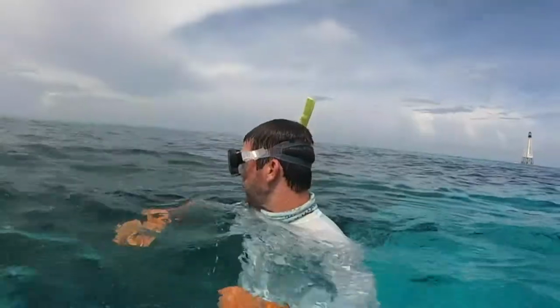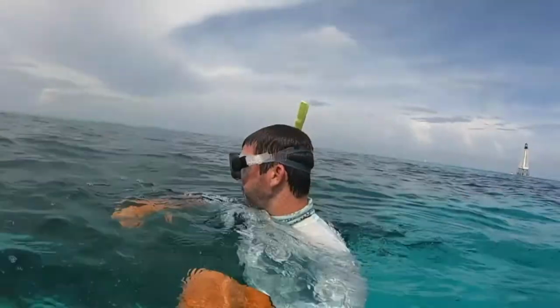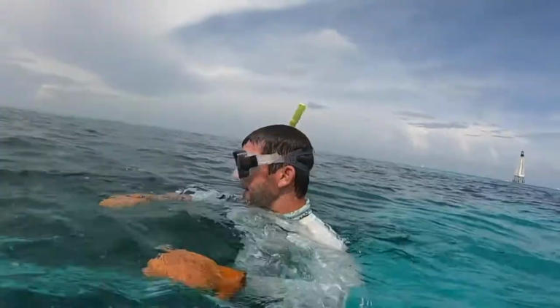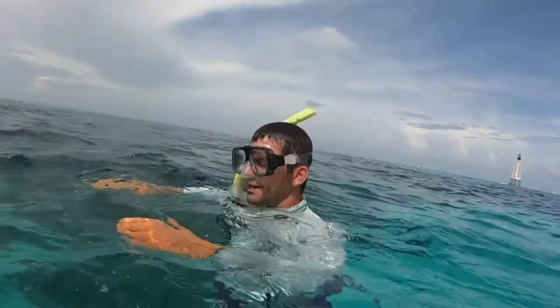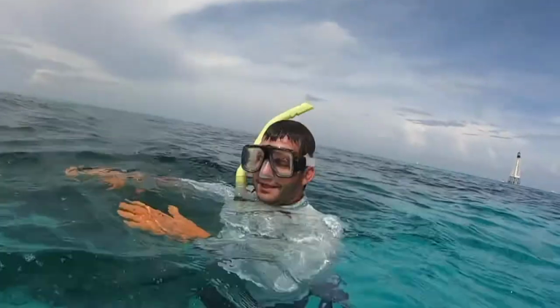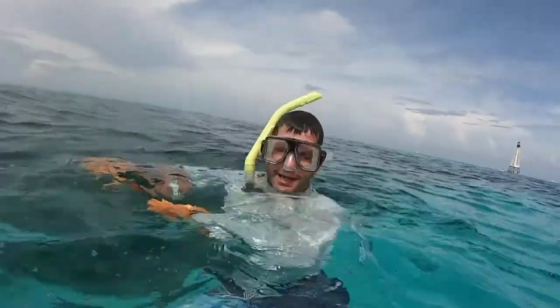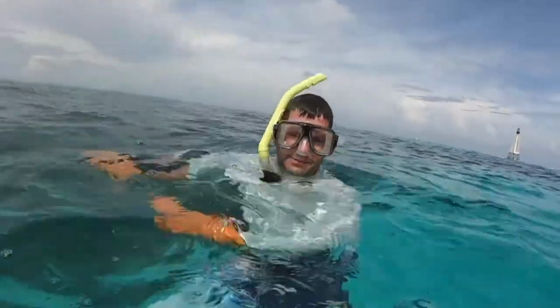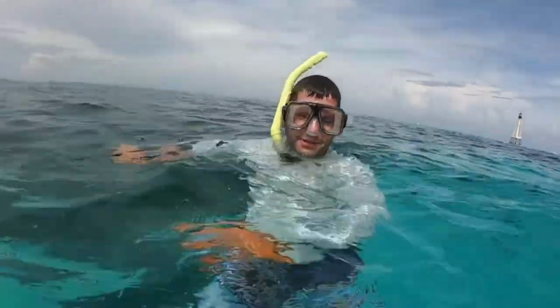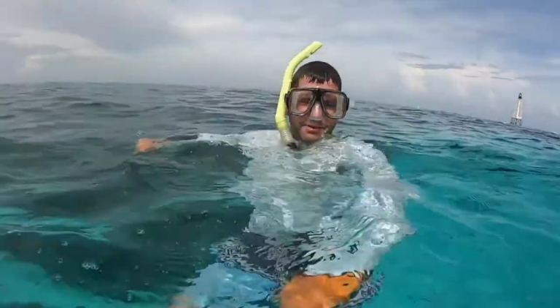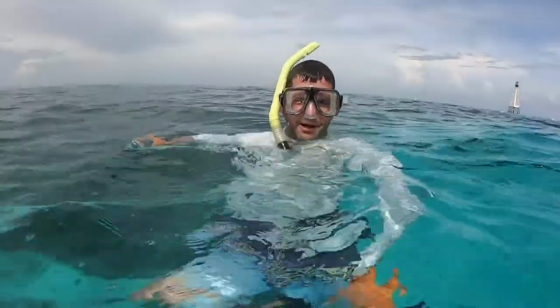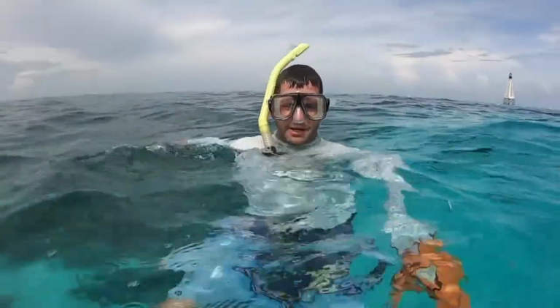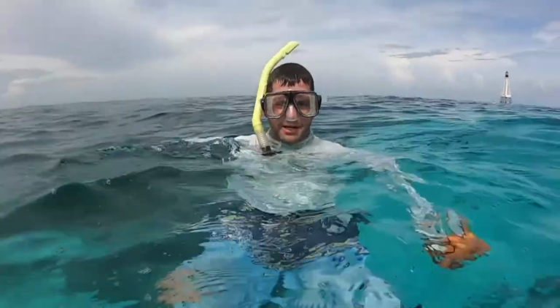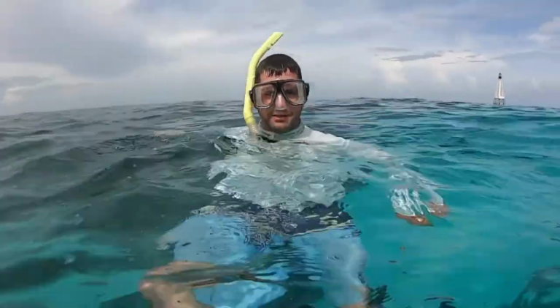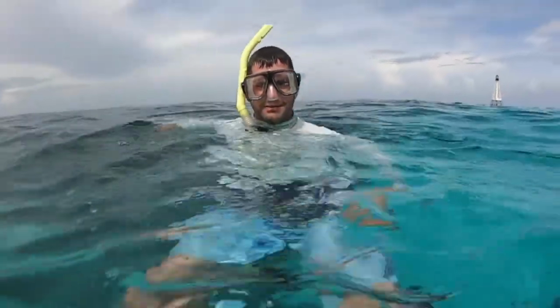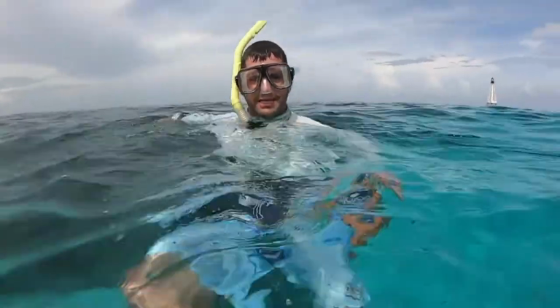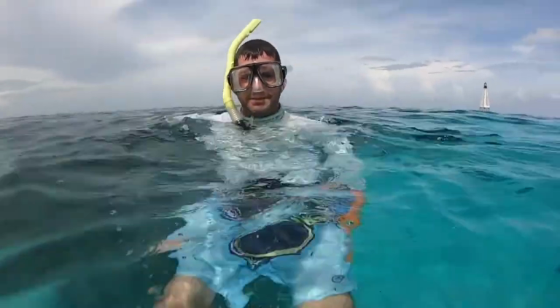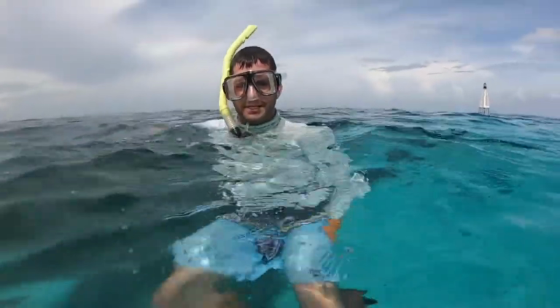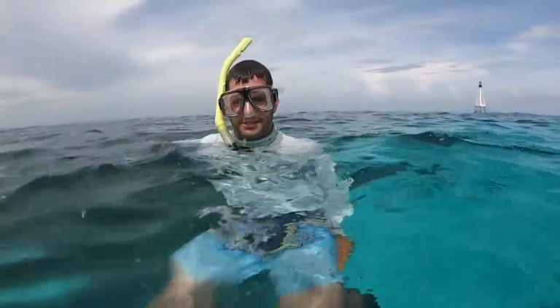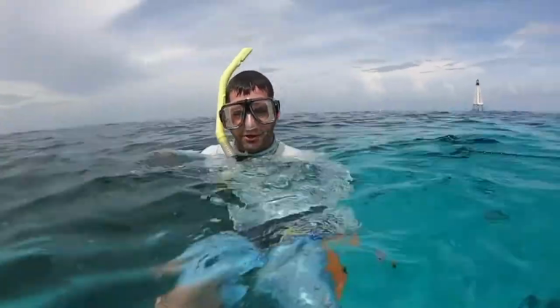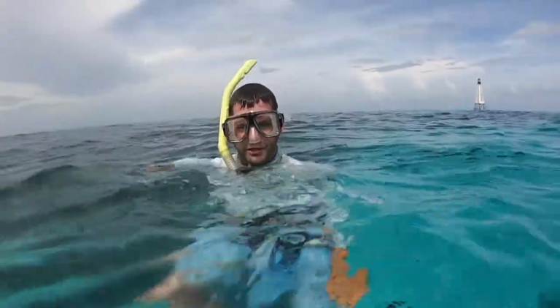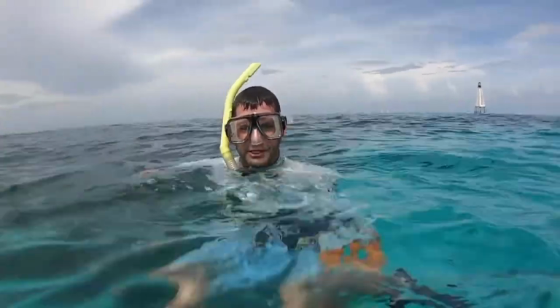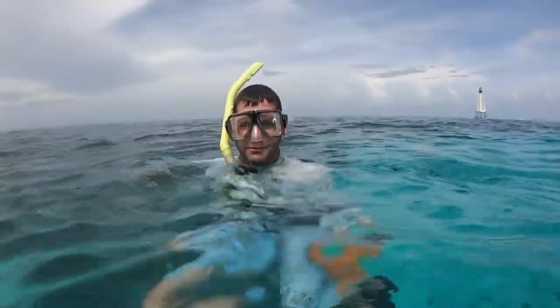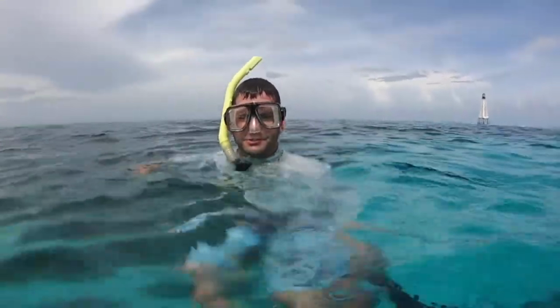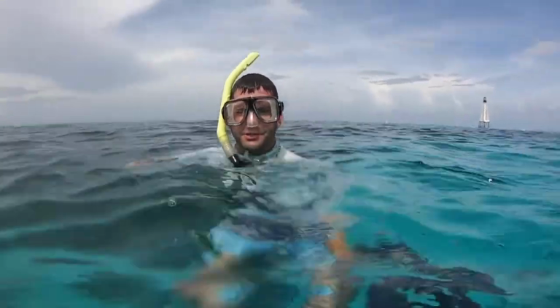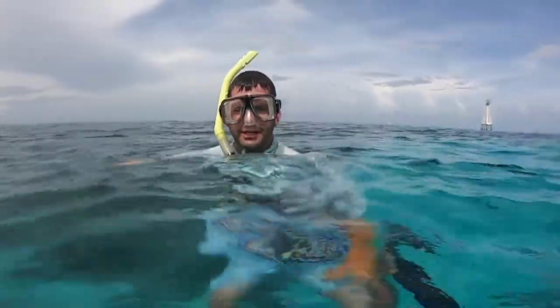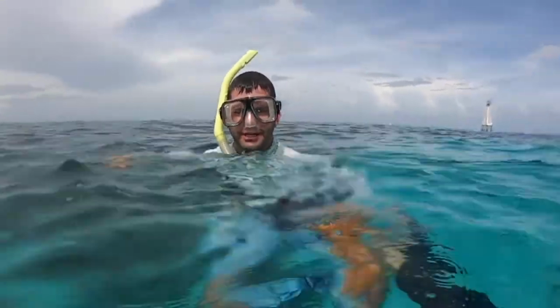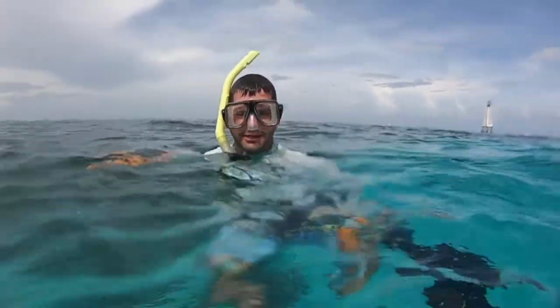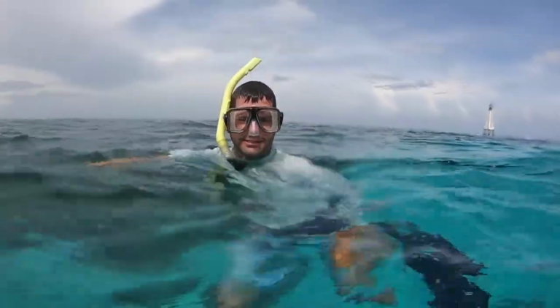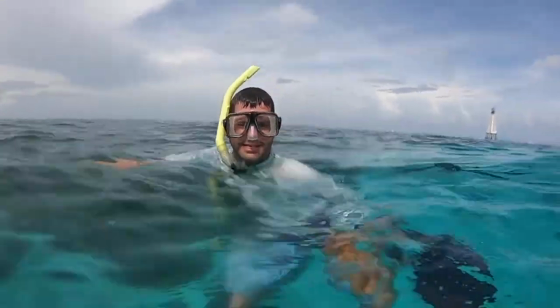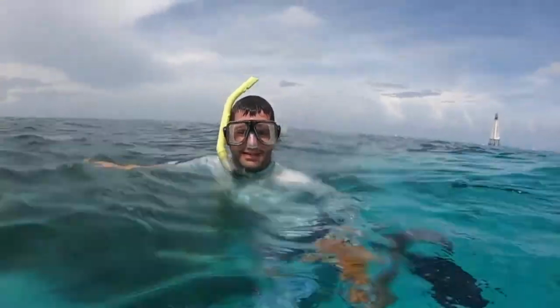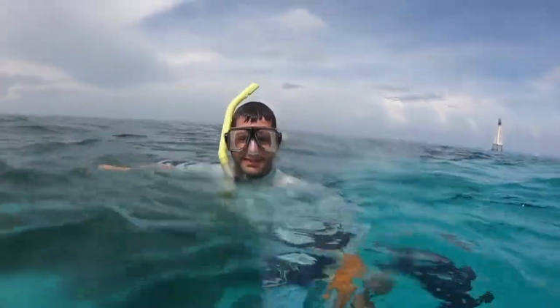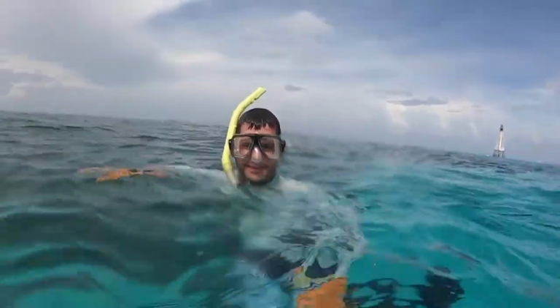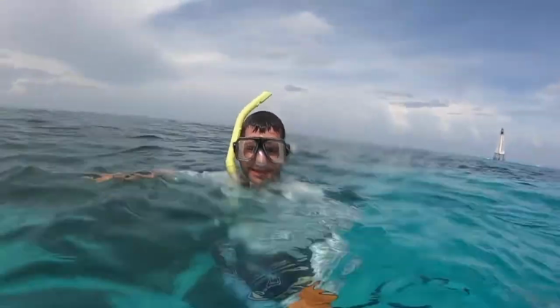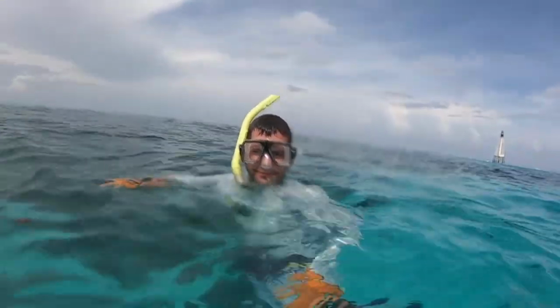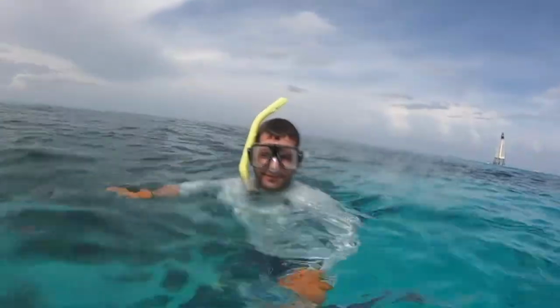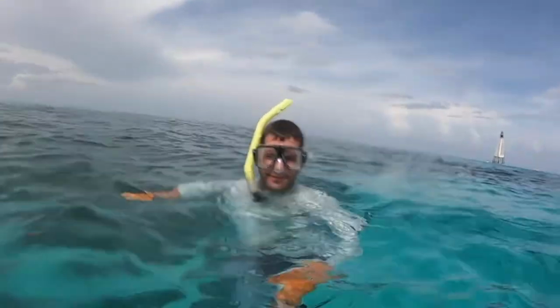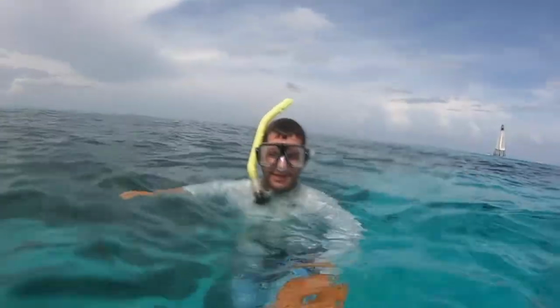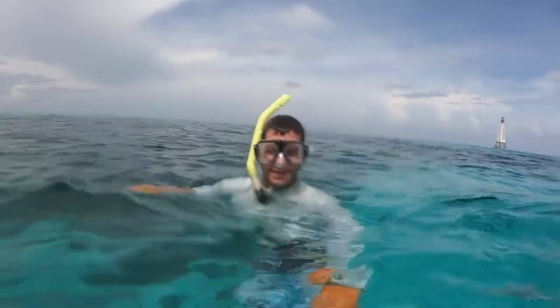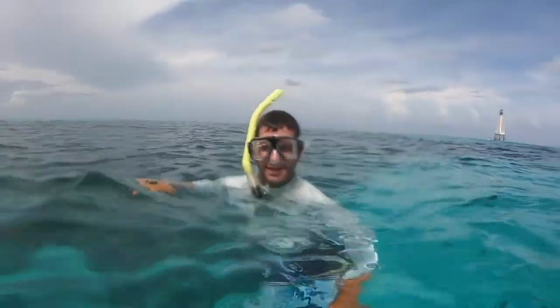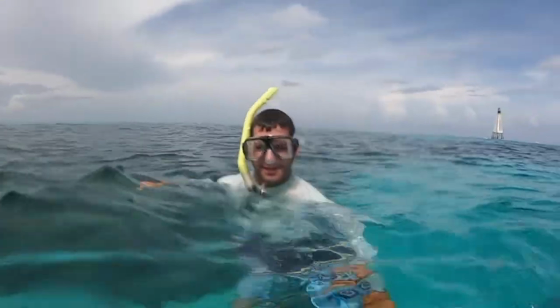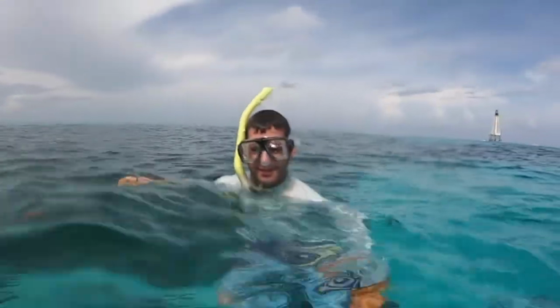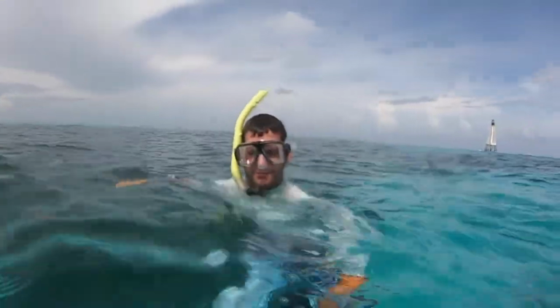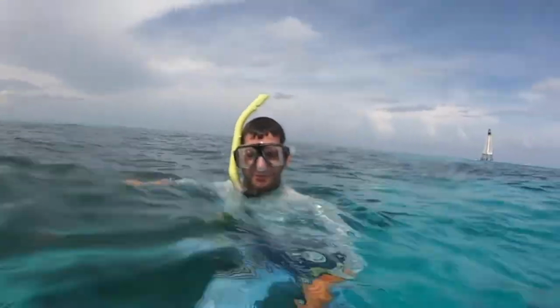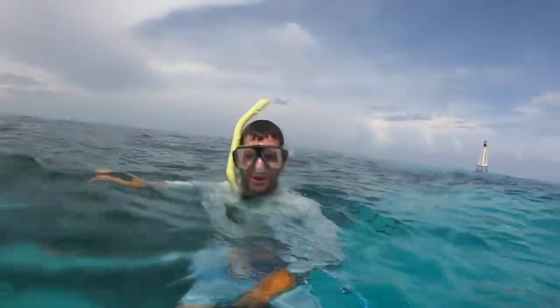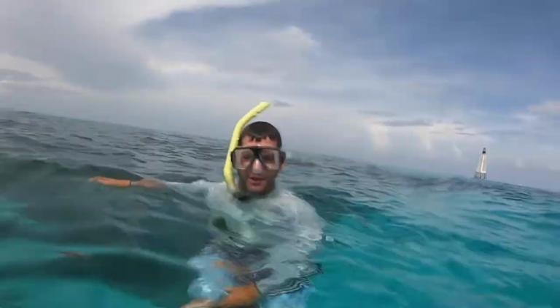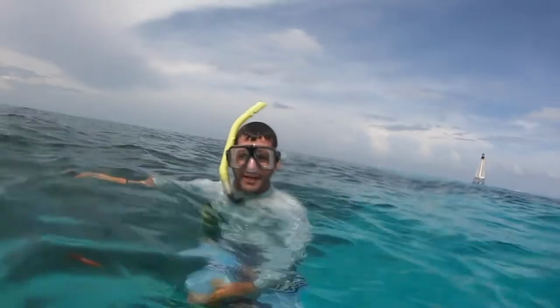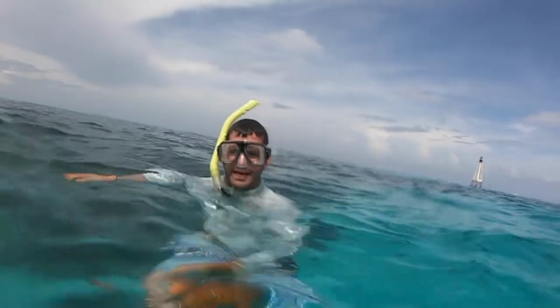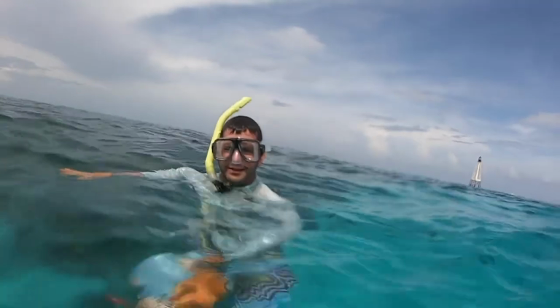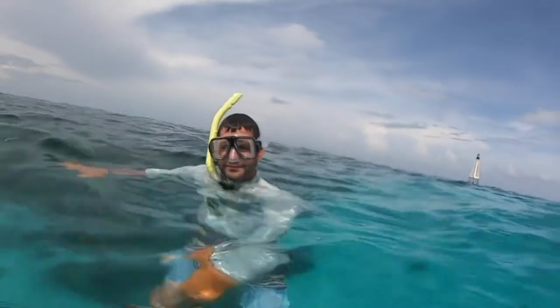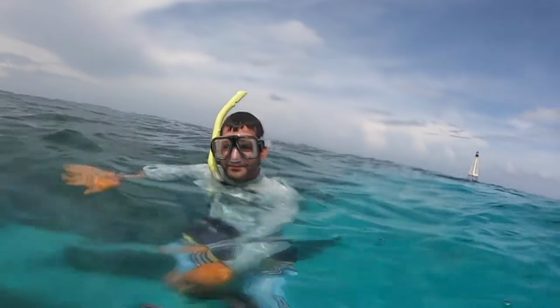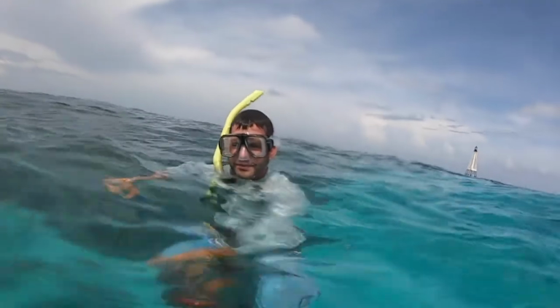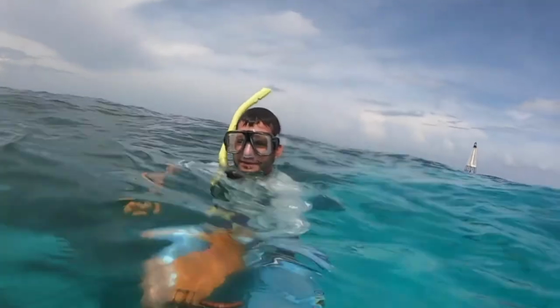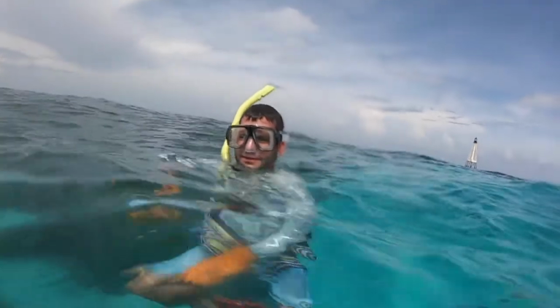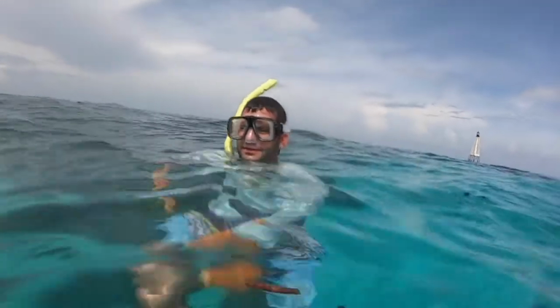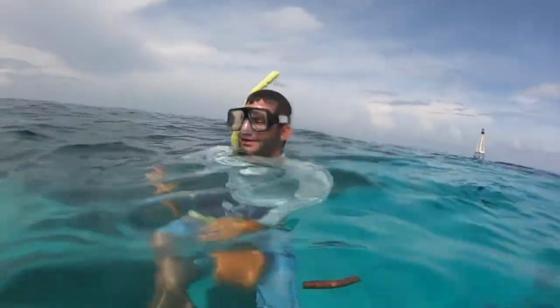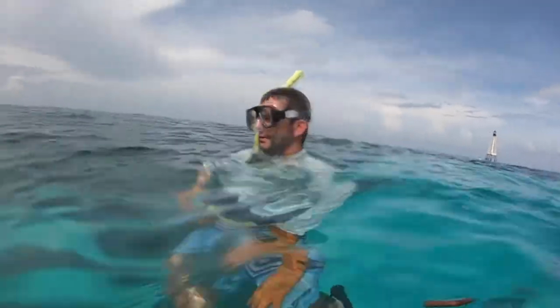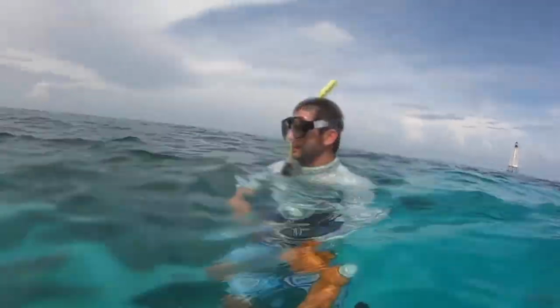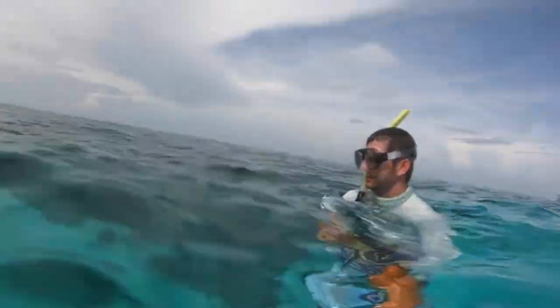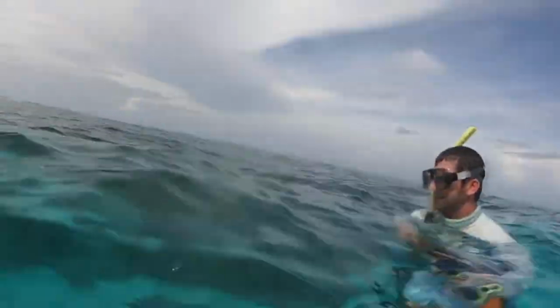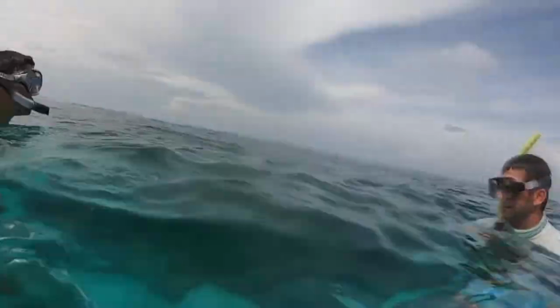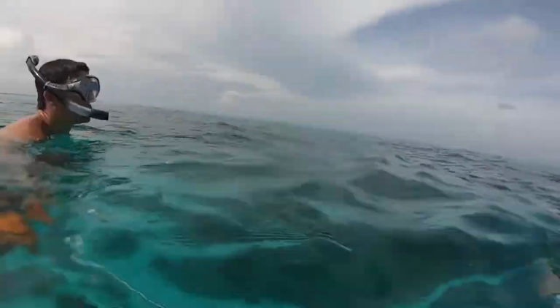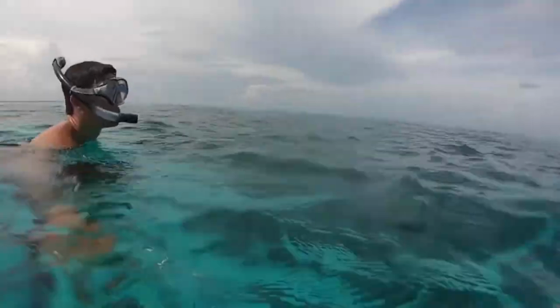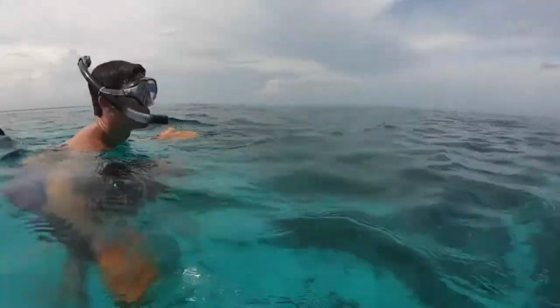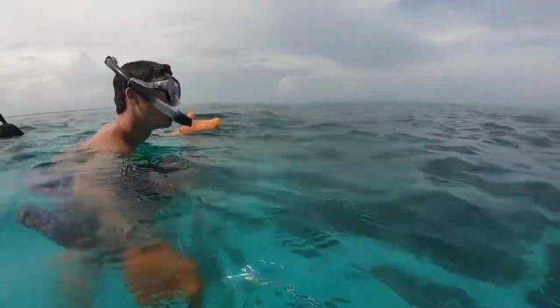We've got a lobster buried deep in this hole here and we're trying to irritate him enough to come crawling out. We'll see what we can do.